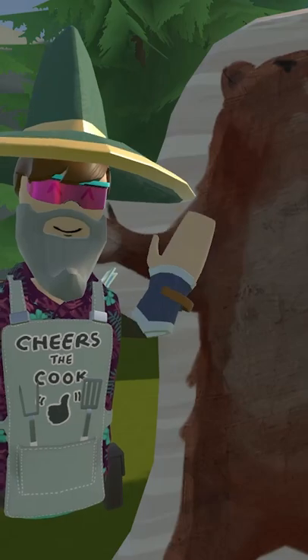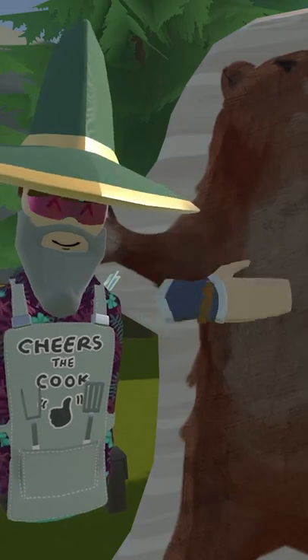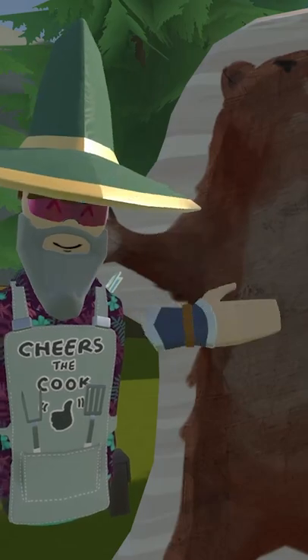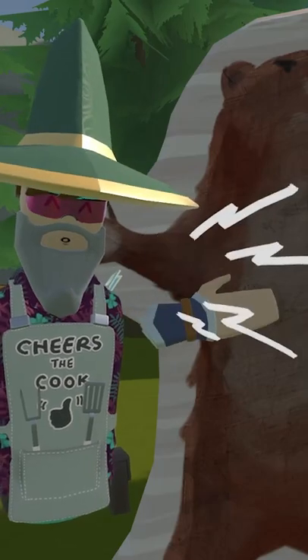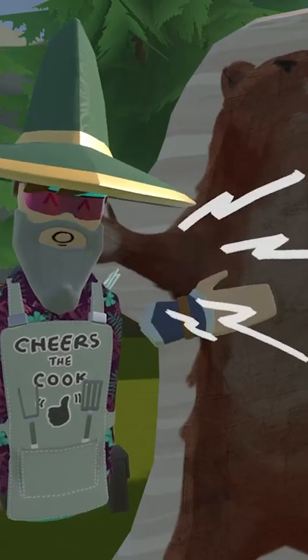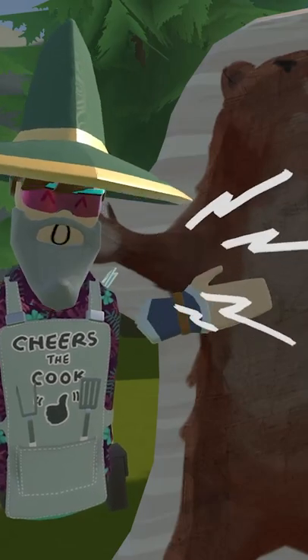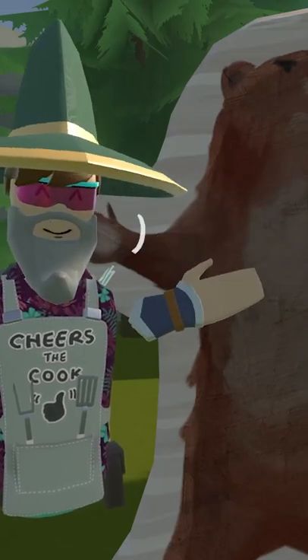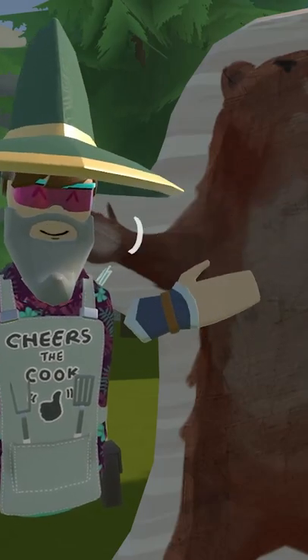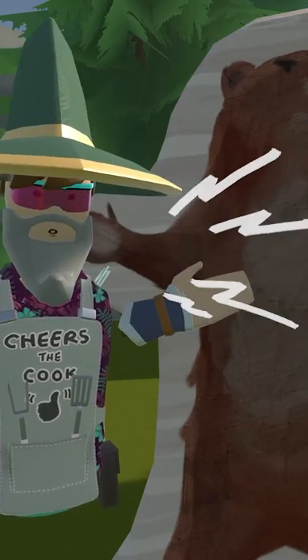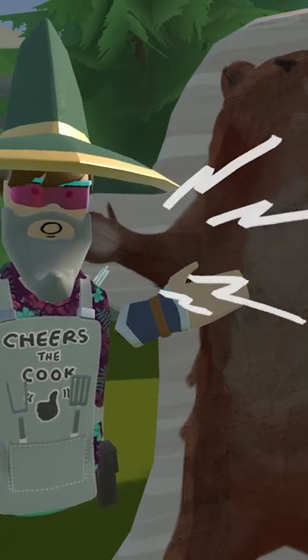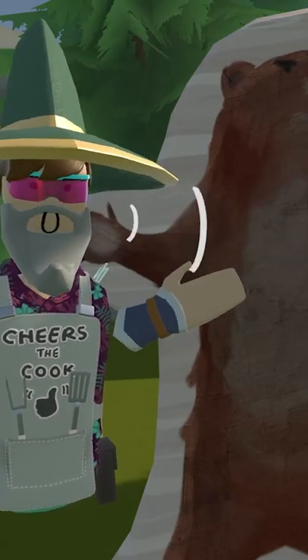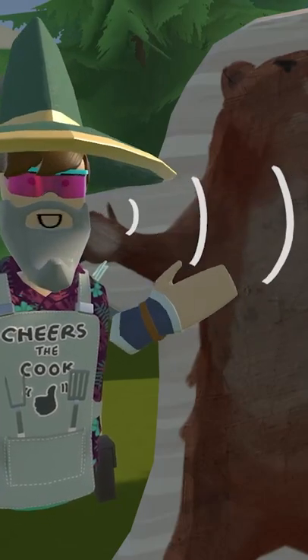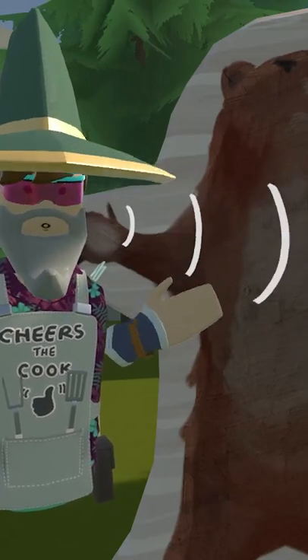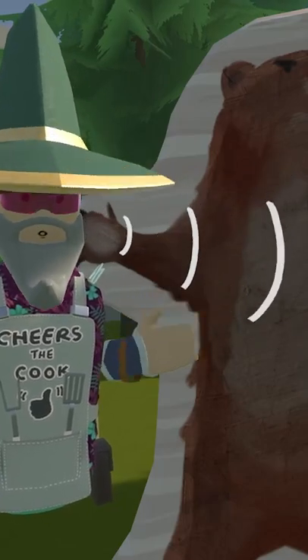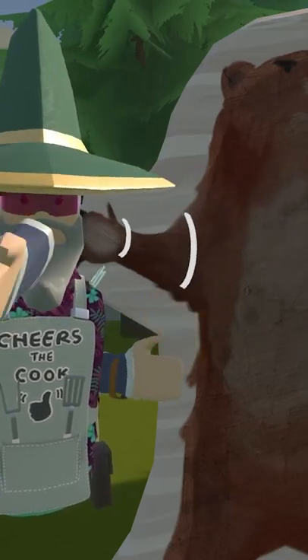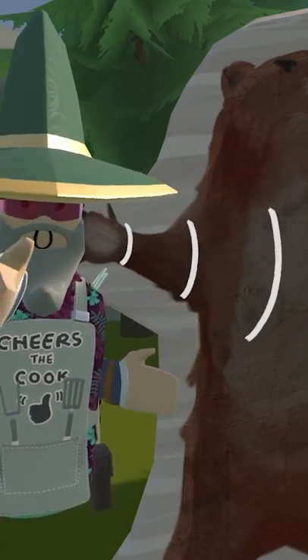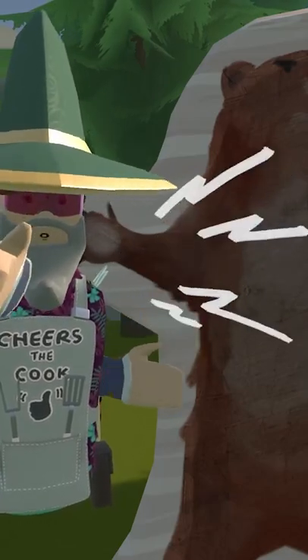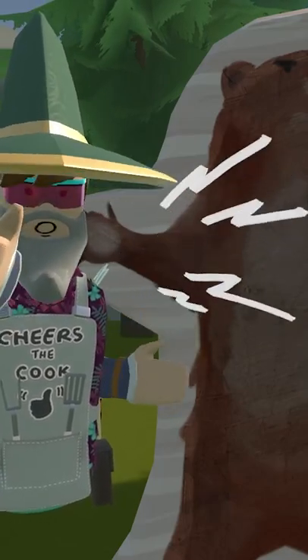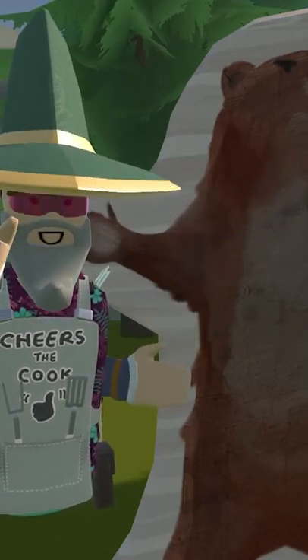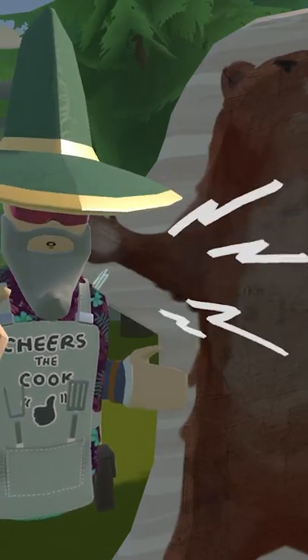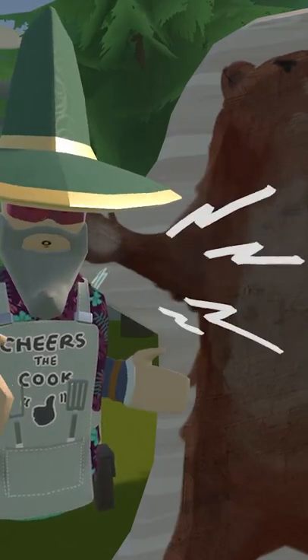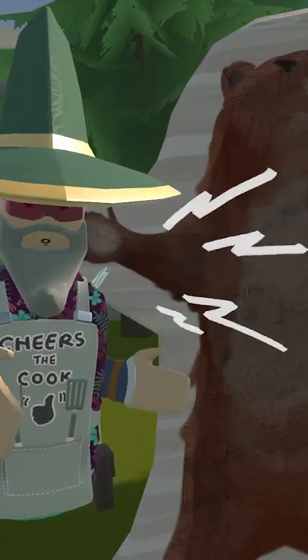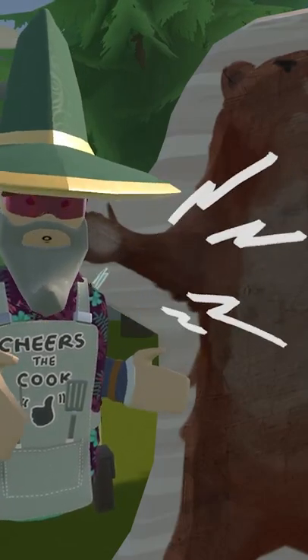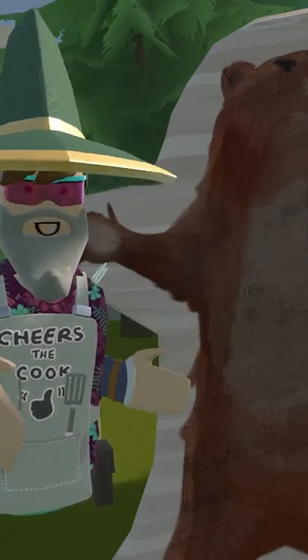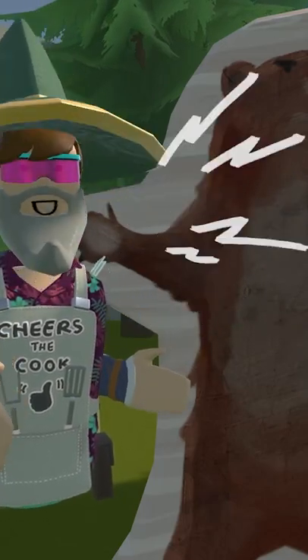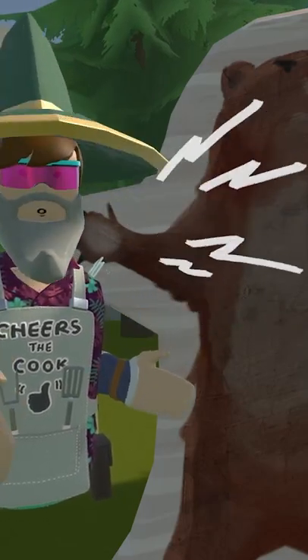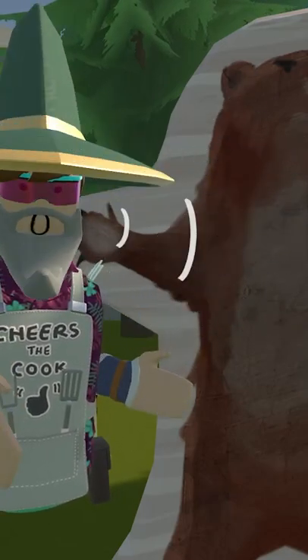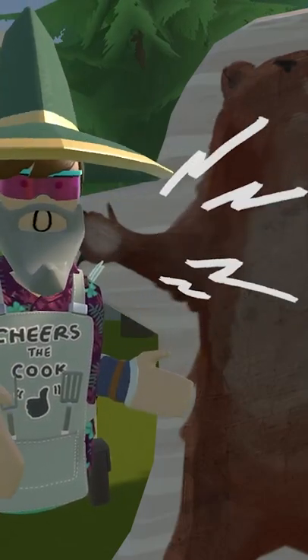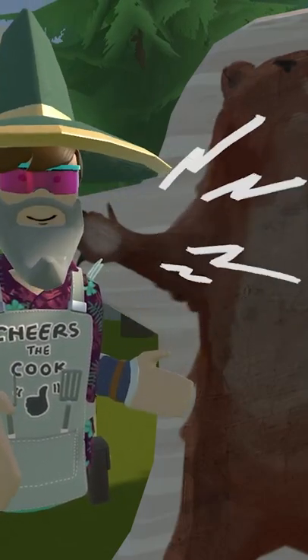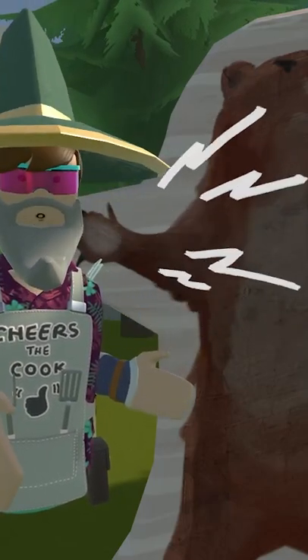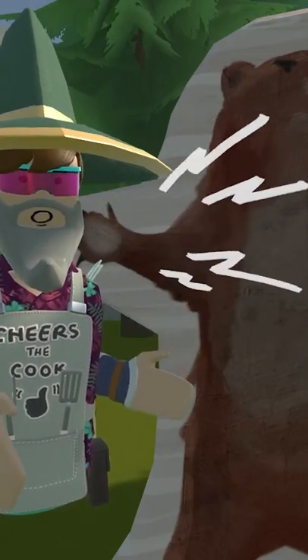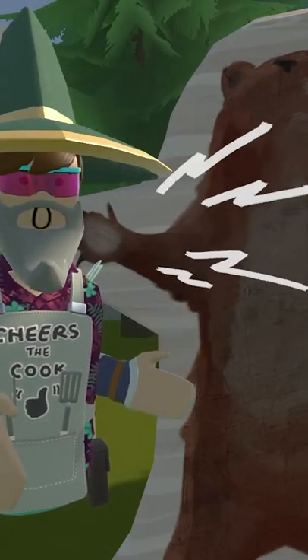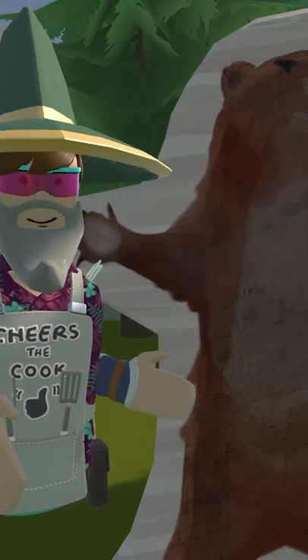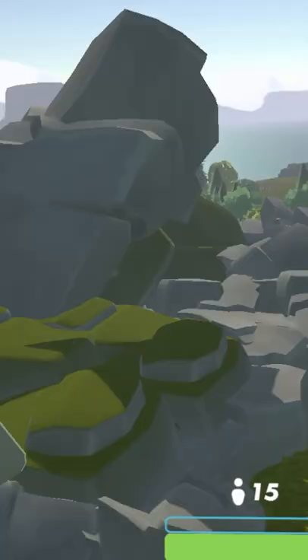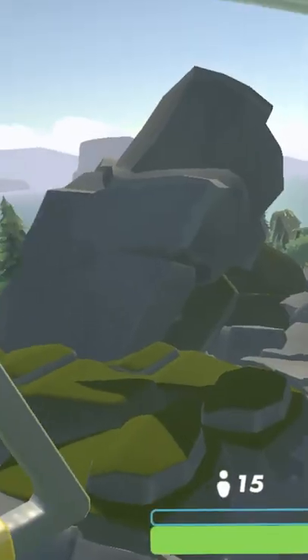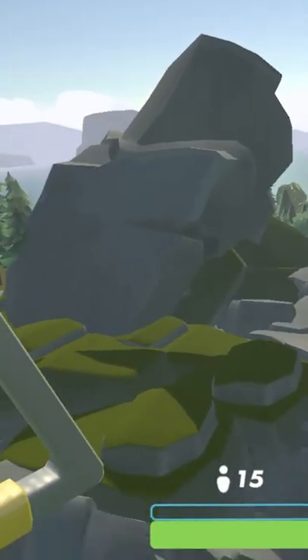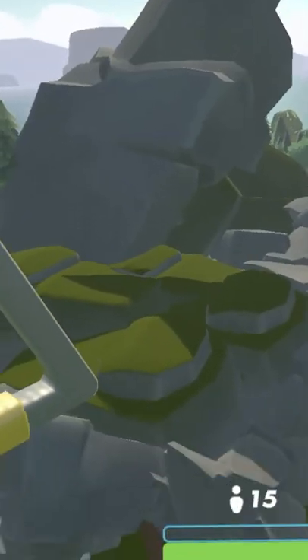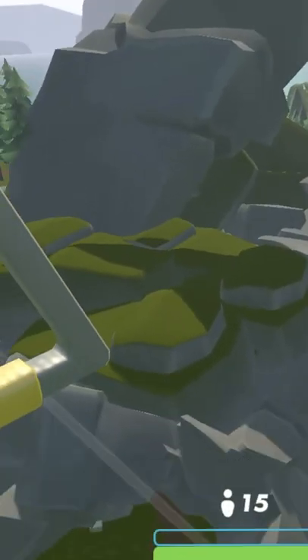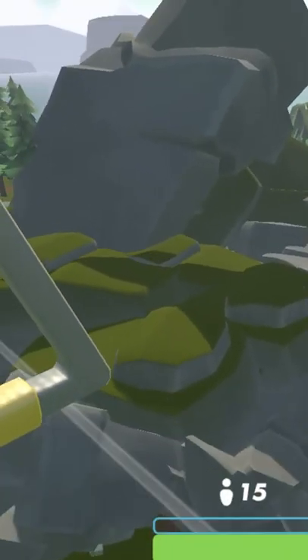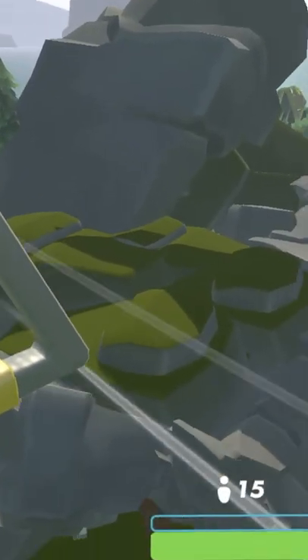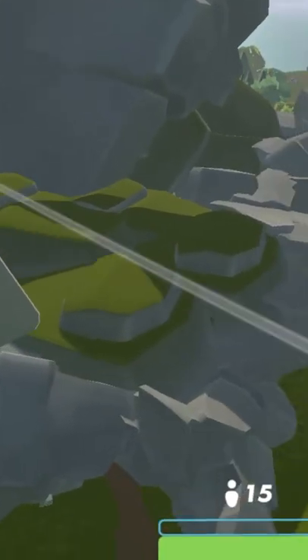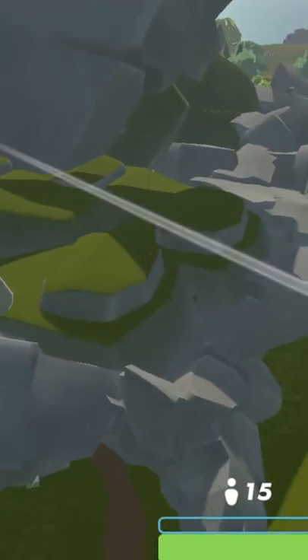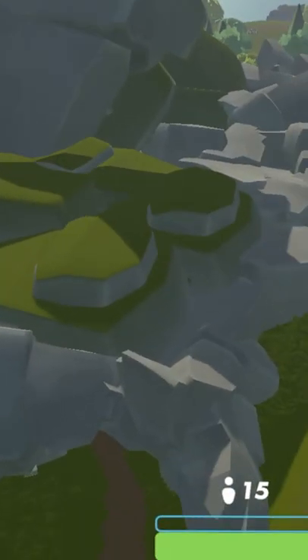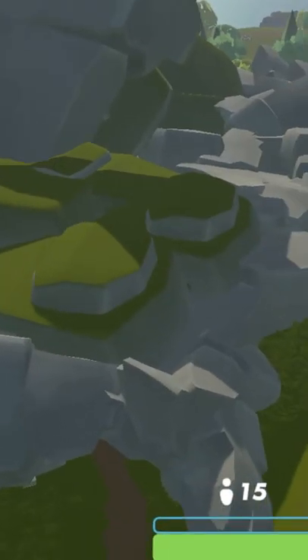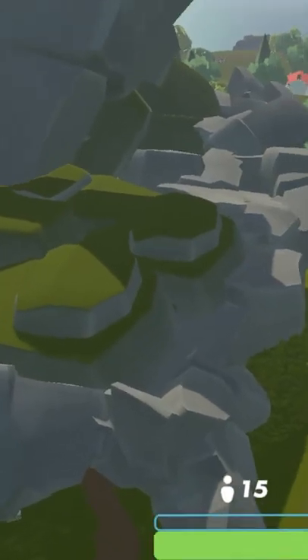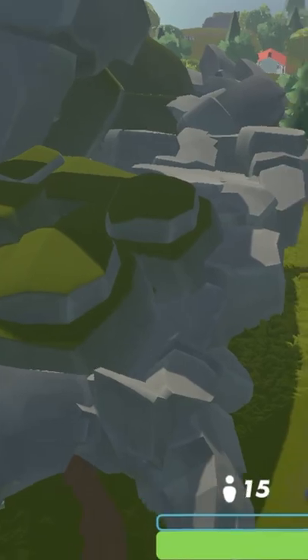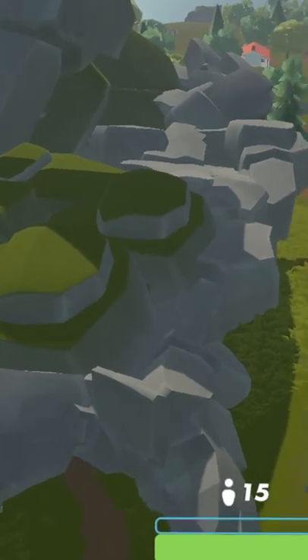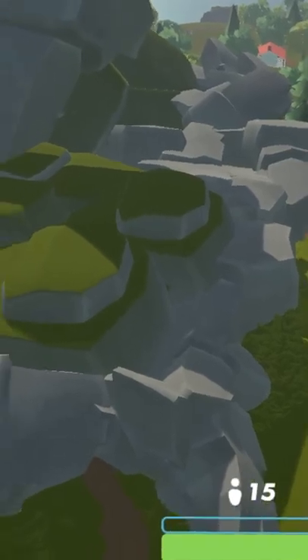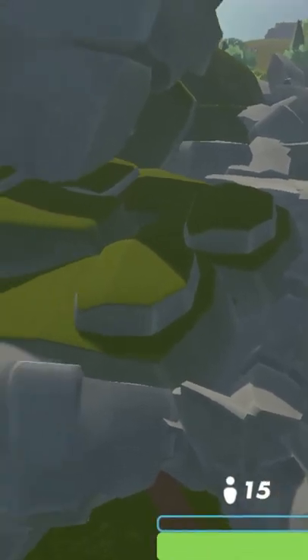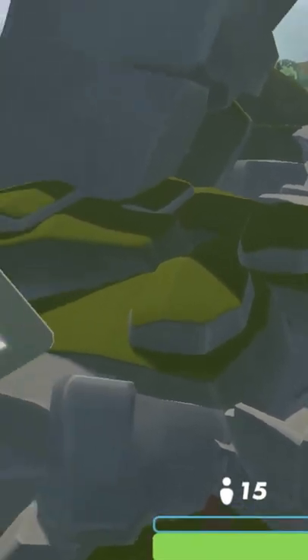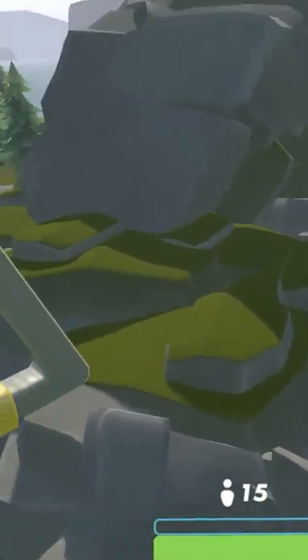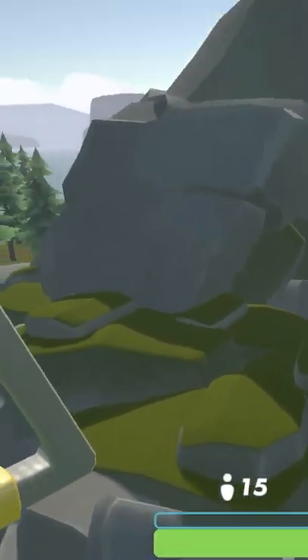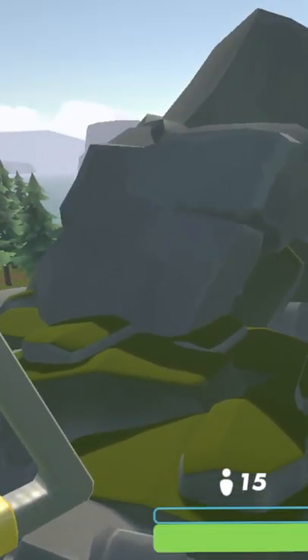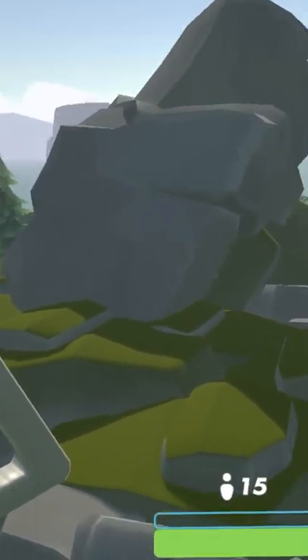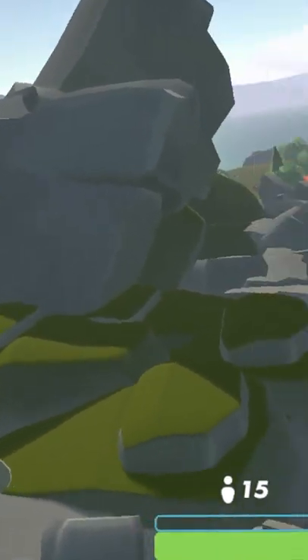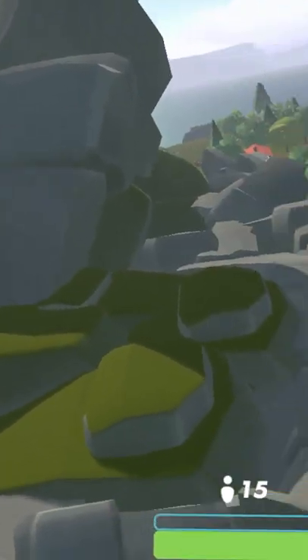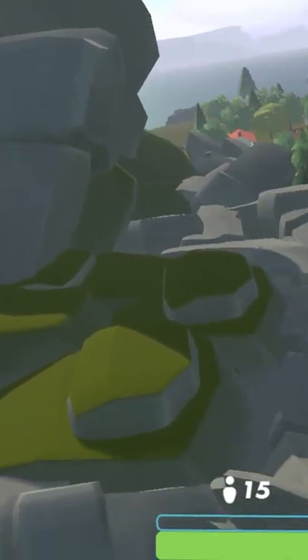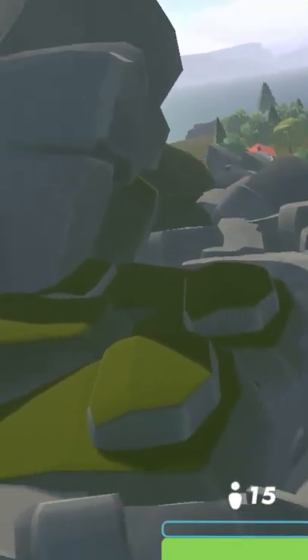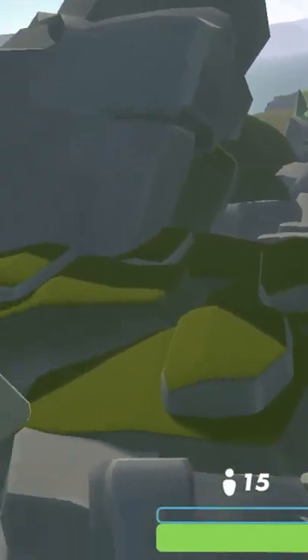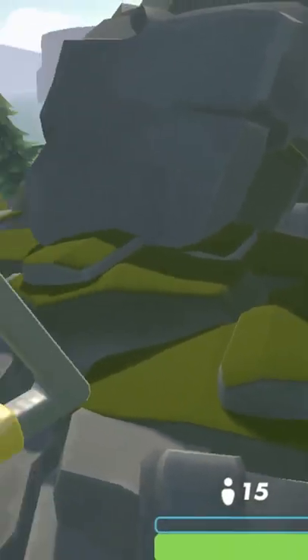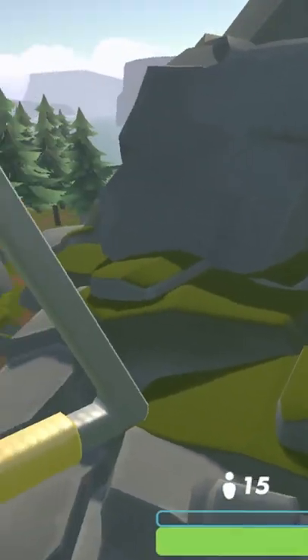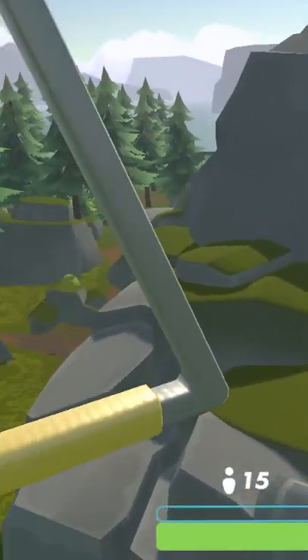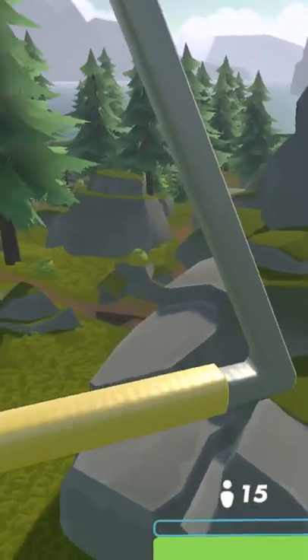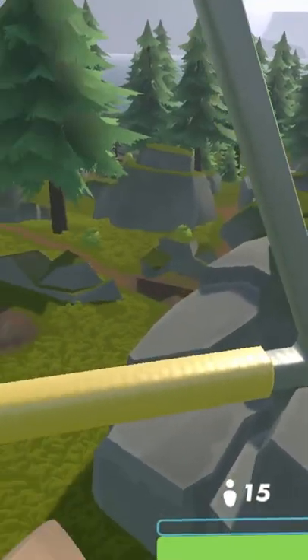Hey guys, today I'm going to be showing you guys the best hiding spot in Wreck Royale. Alright, first up, what you're going to want to do is you're going to want to land over here by Carnivore Cave.